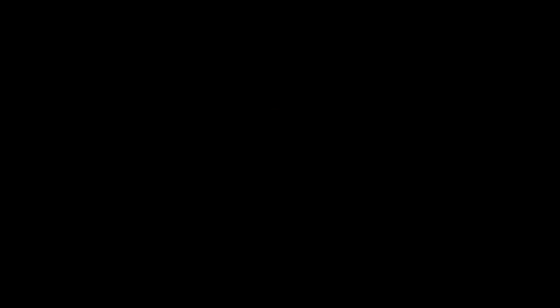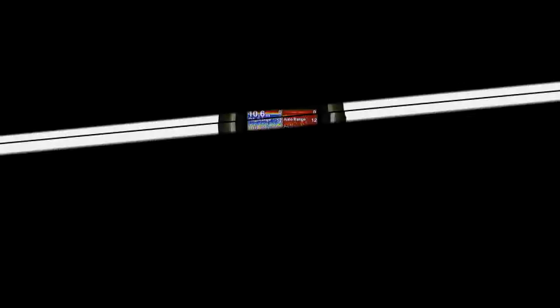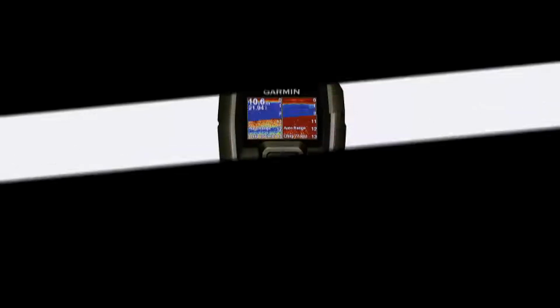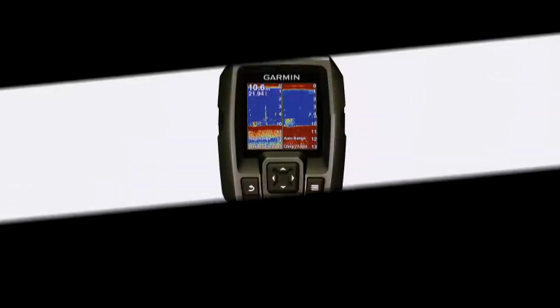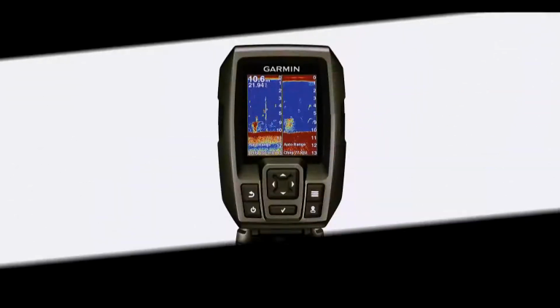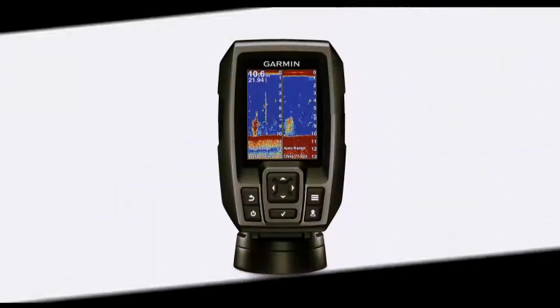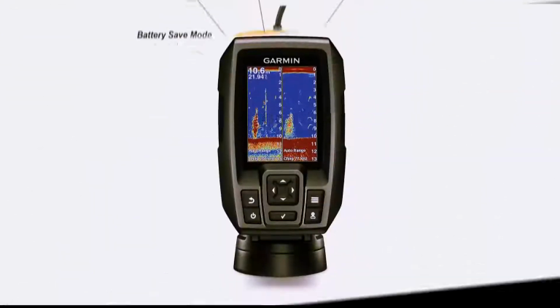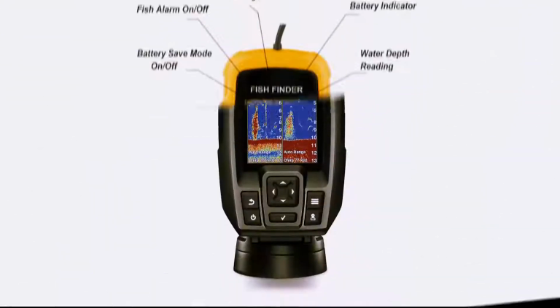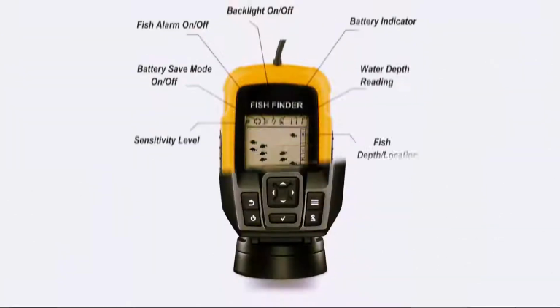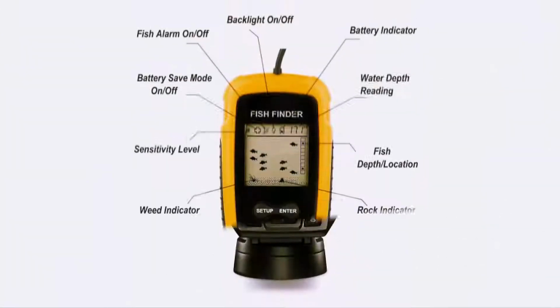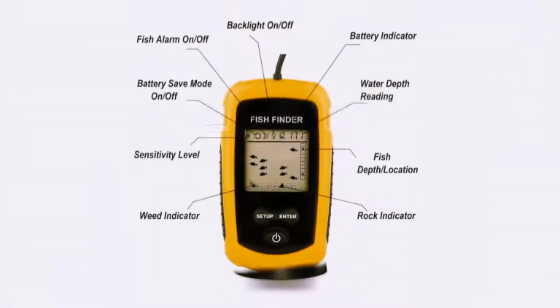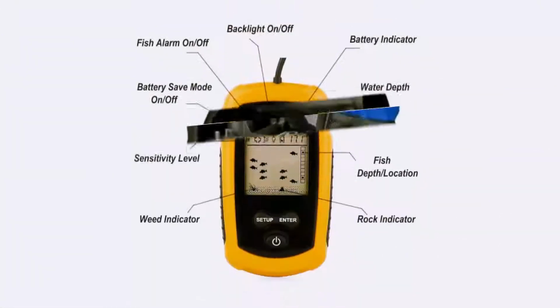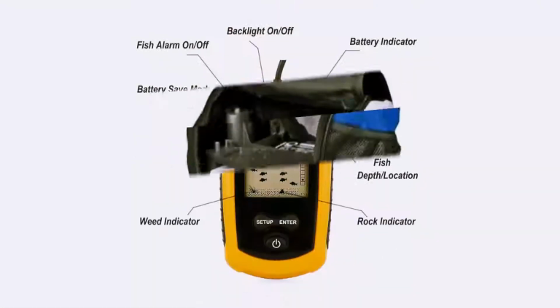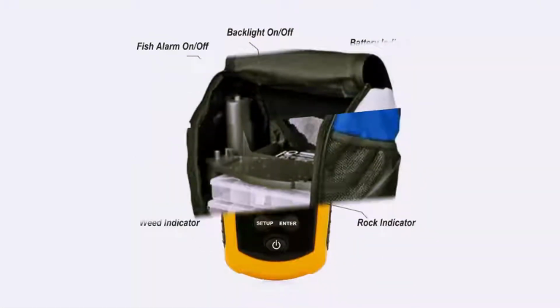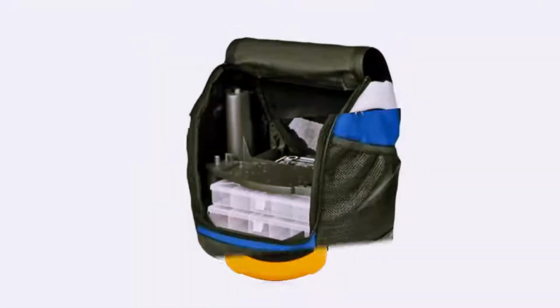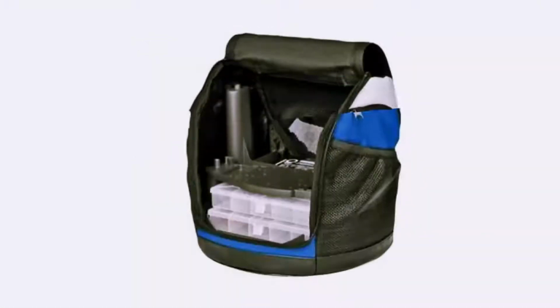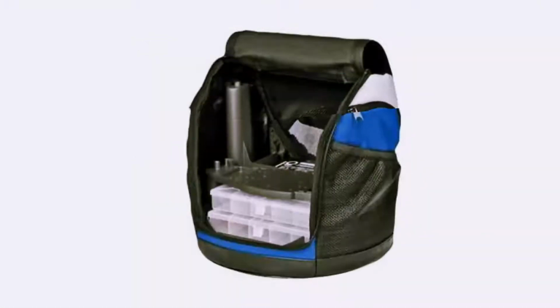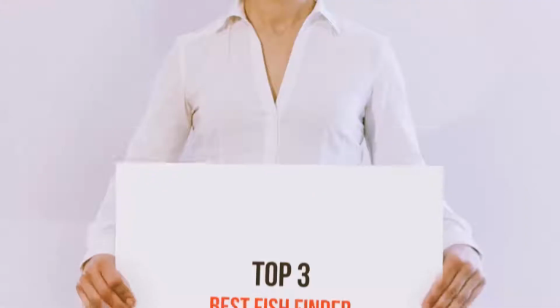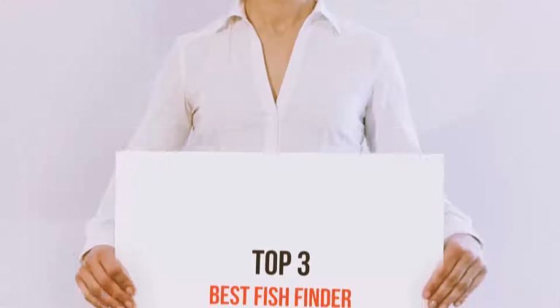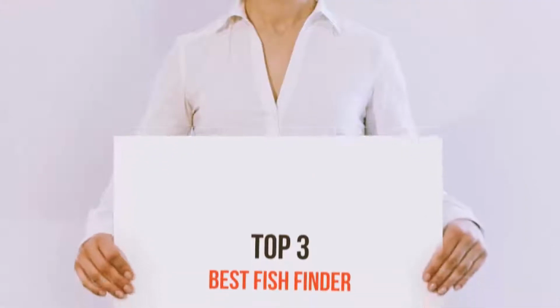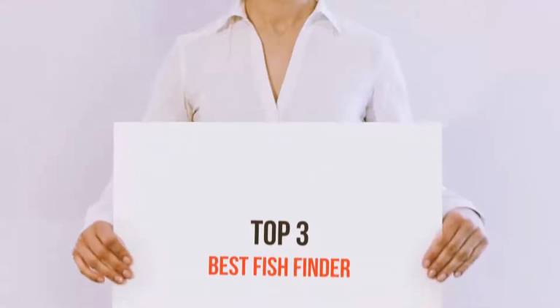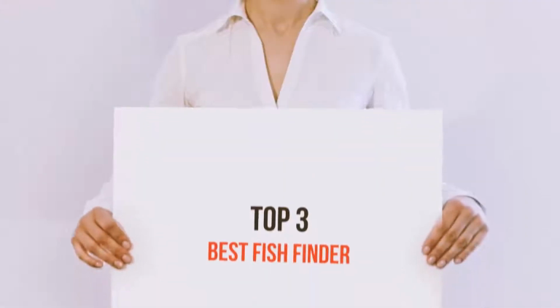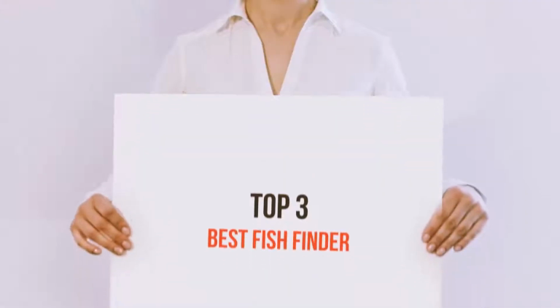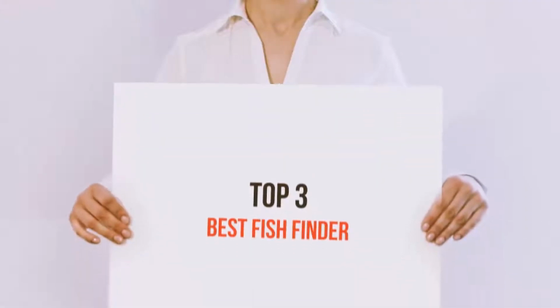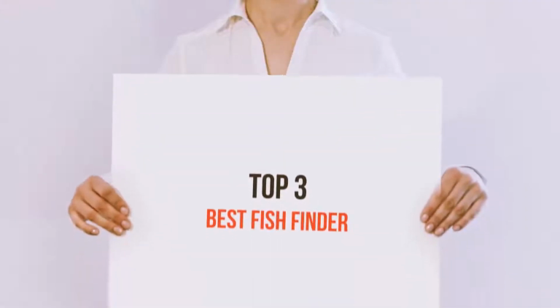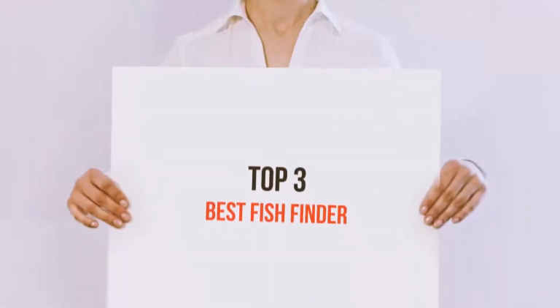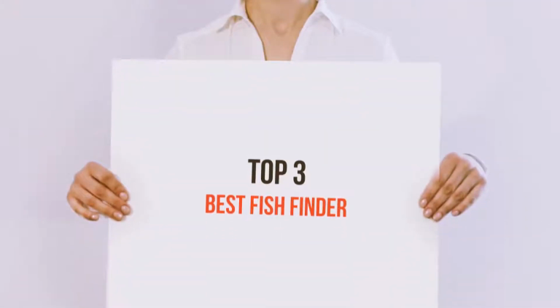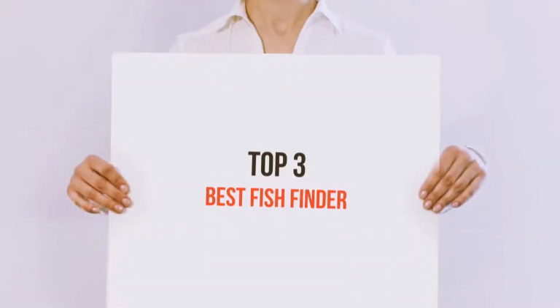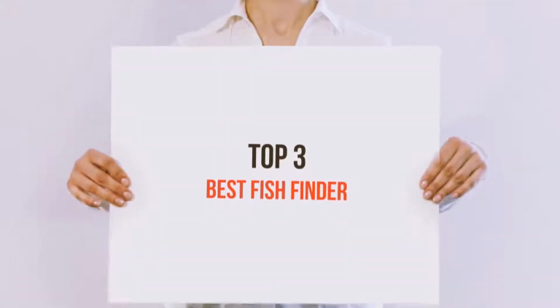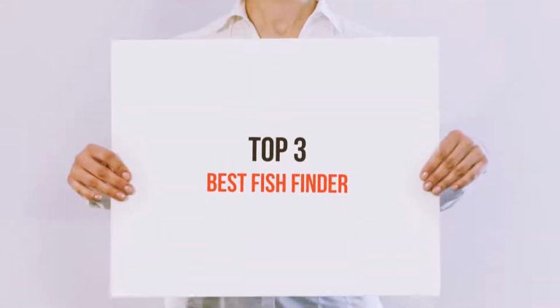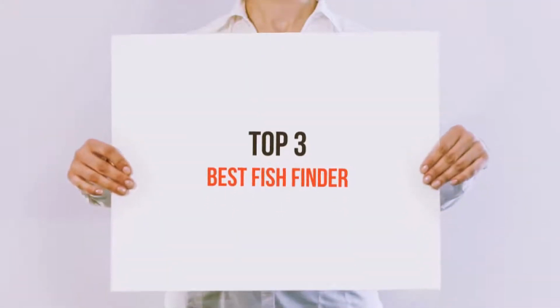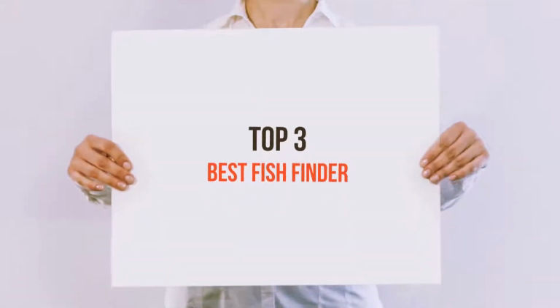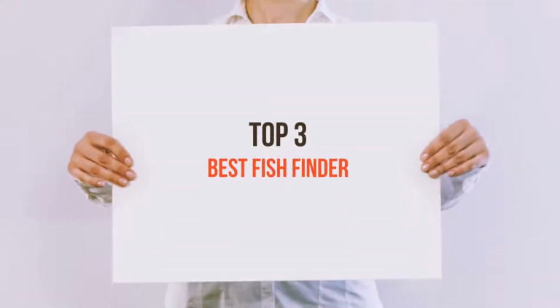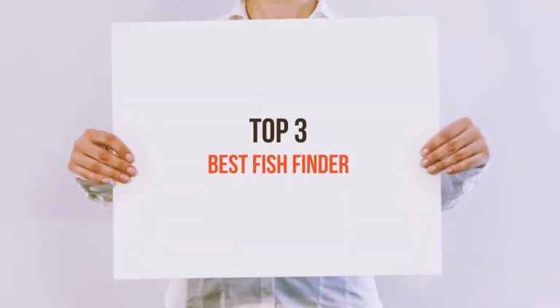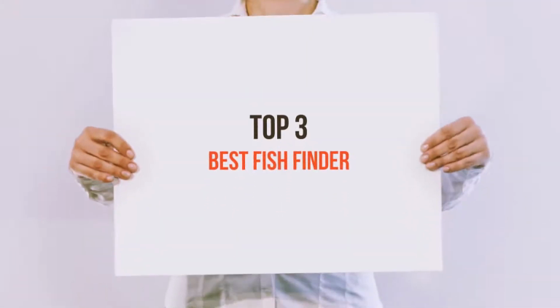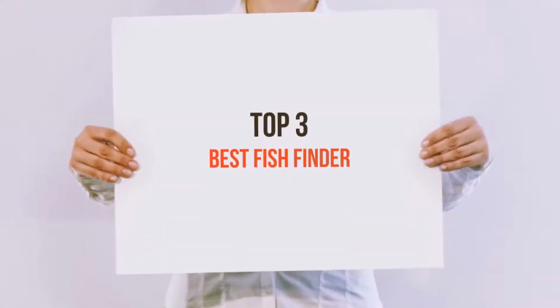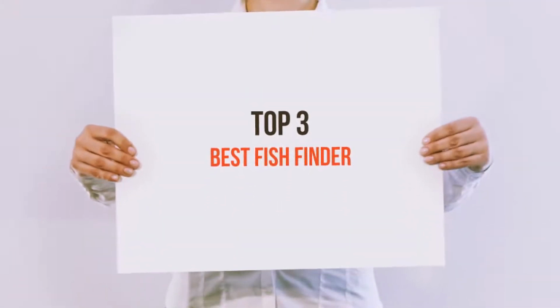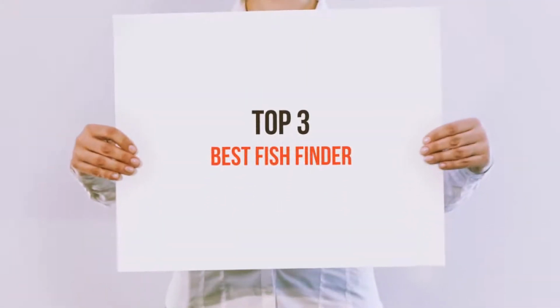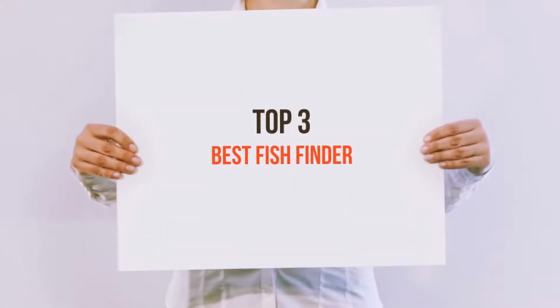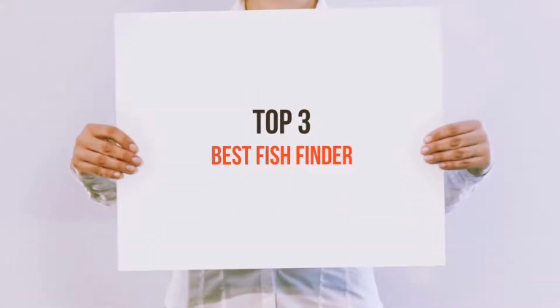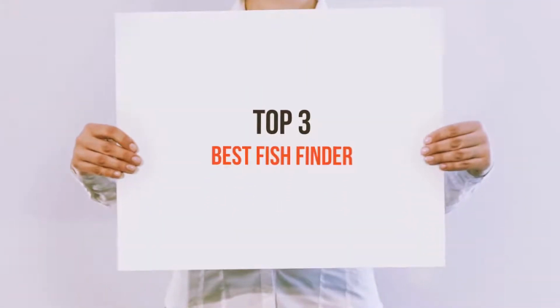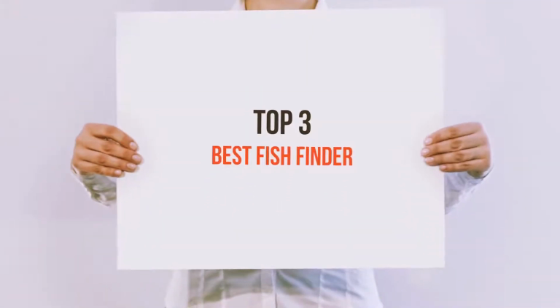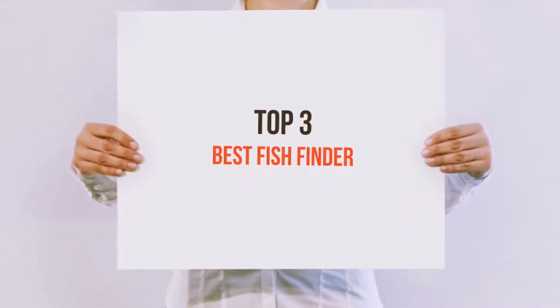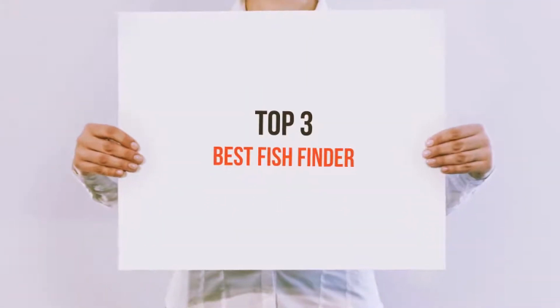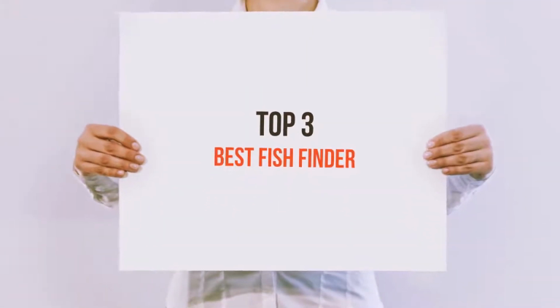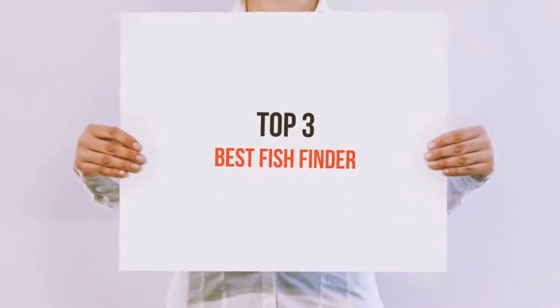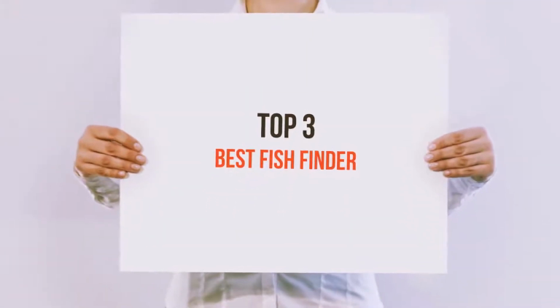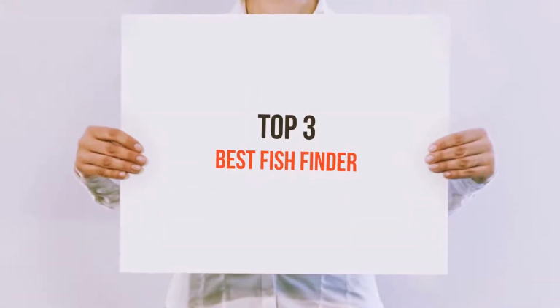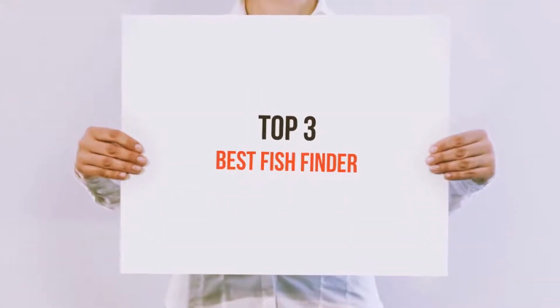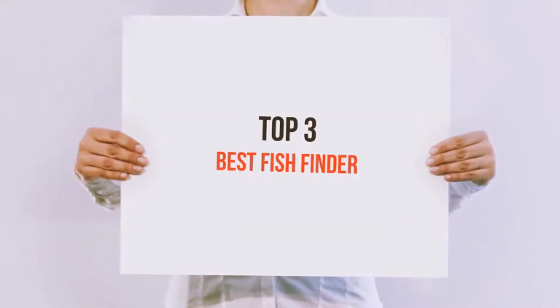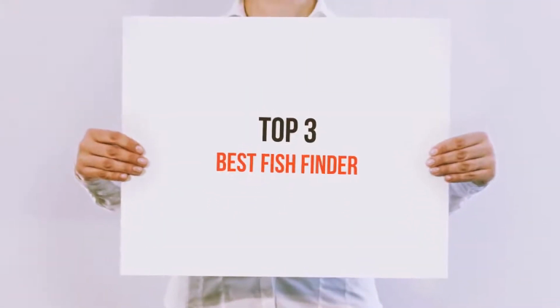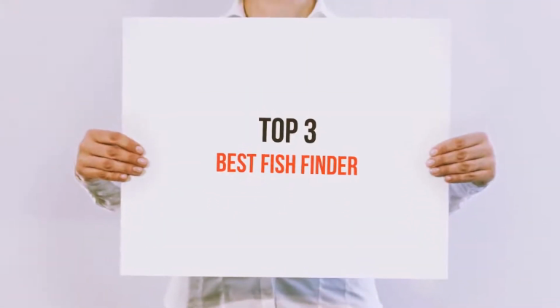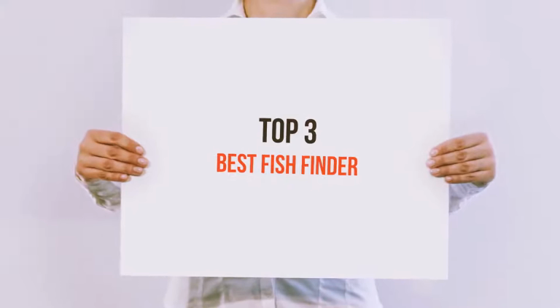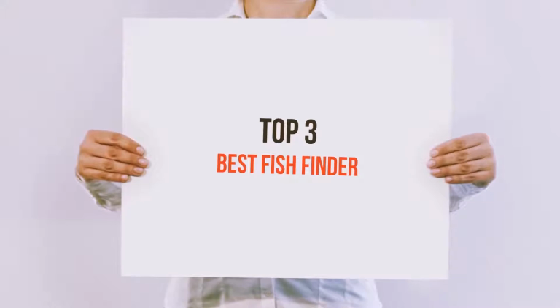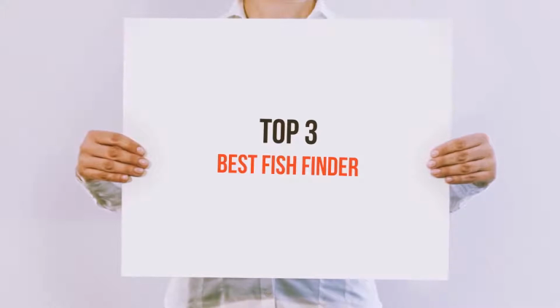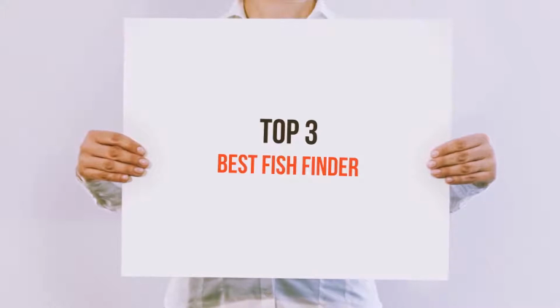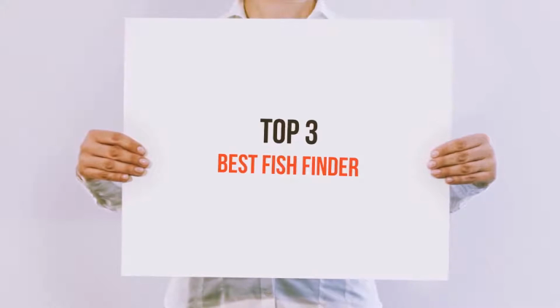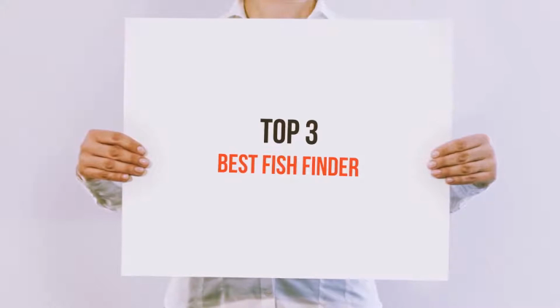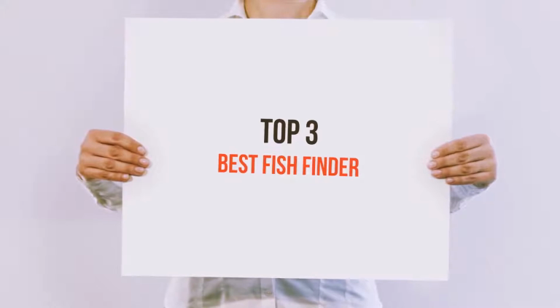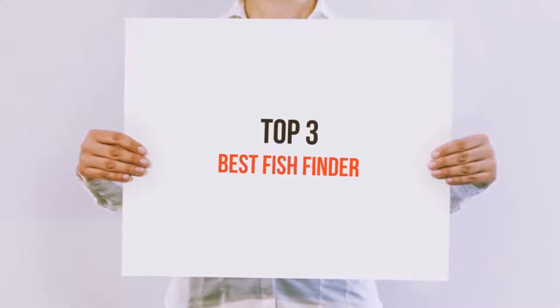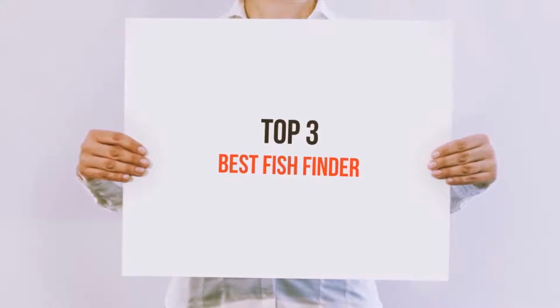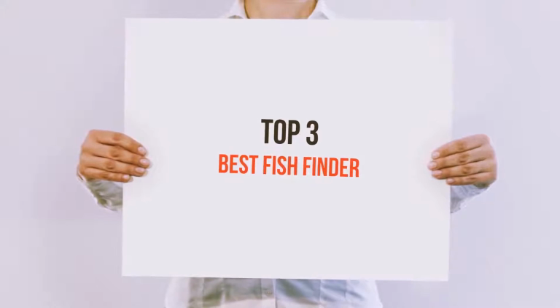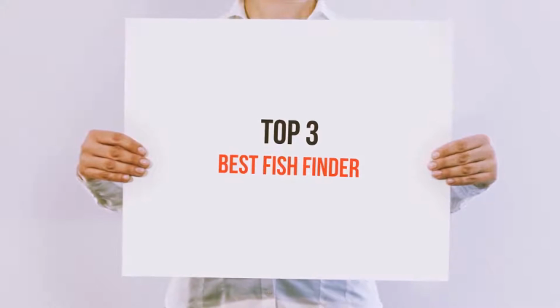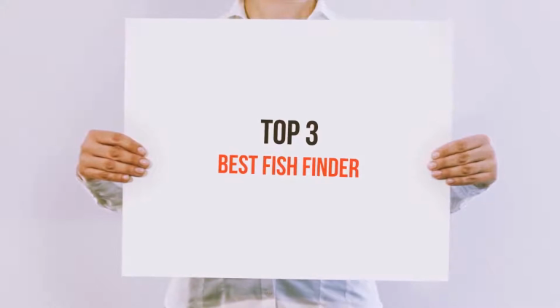Hi everyone, welcome back to my channel. Today I'm gonna talk about the Top 3 Best Fish Finders.